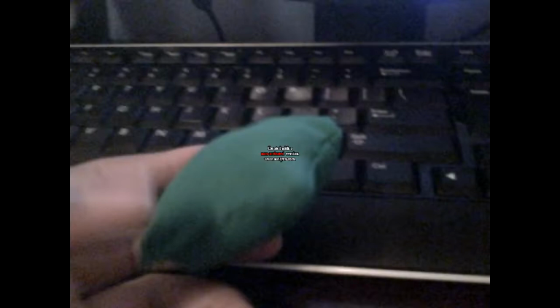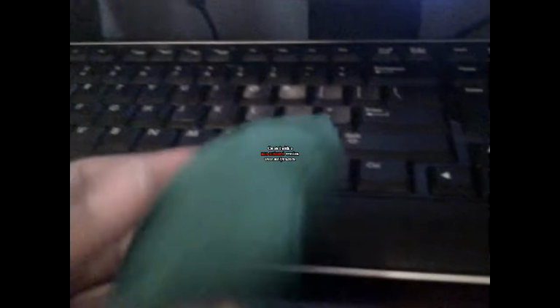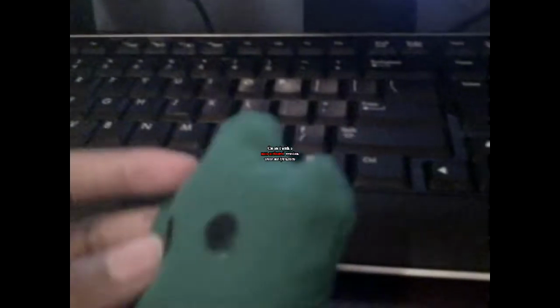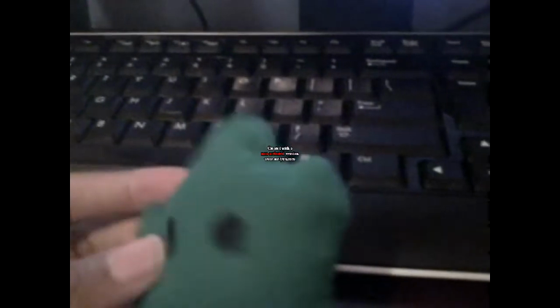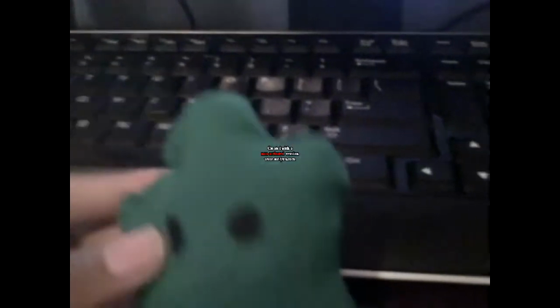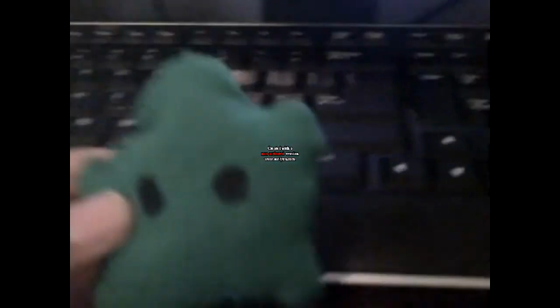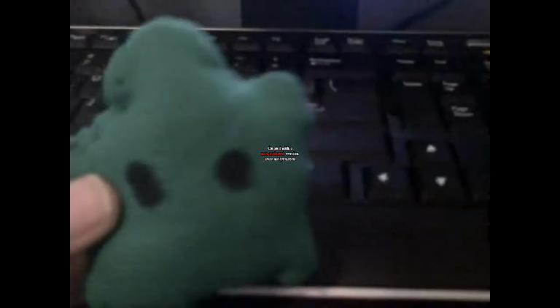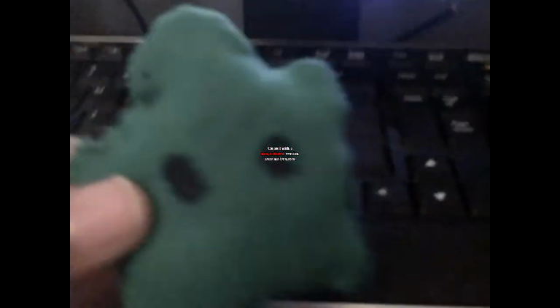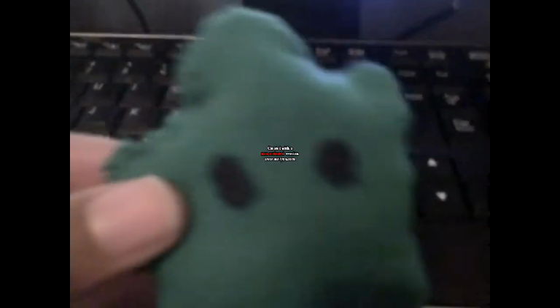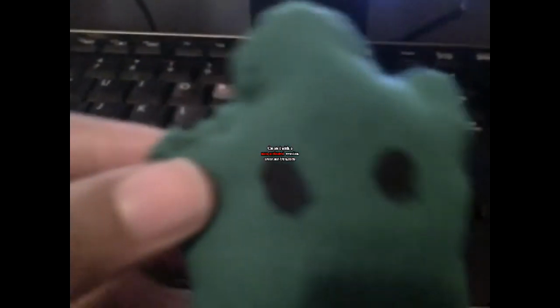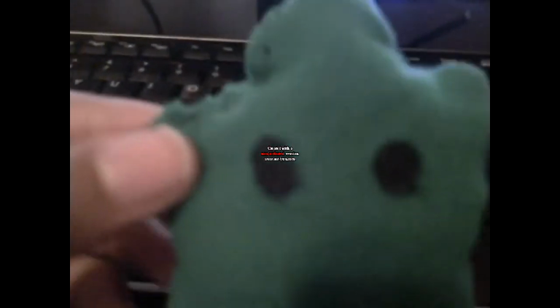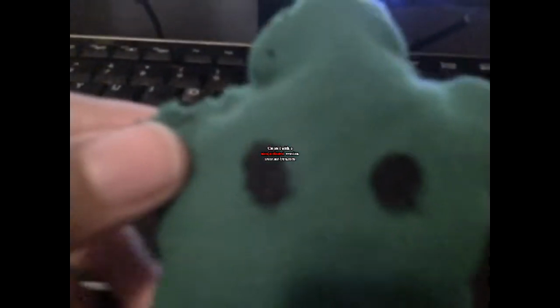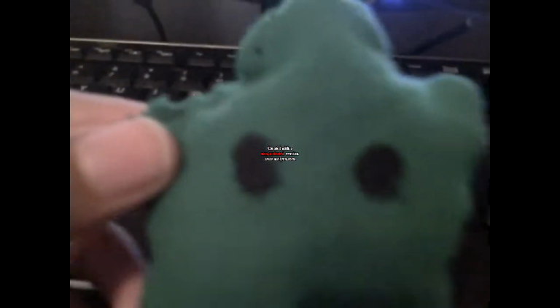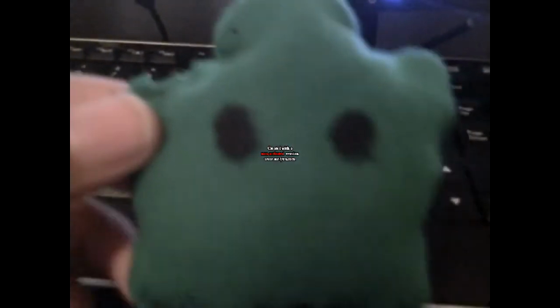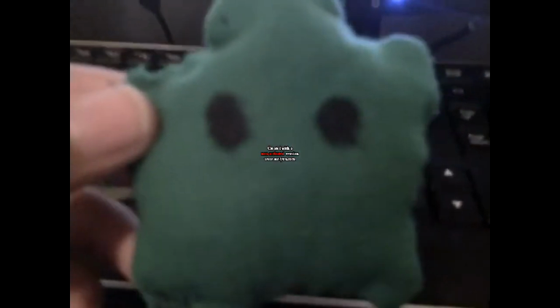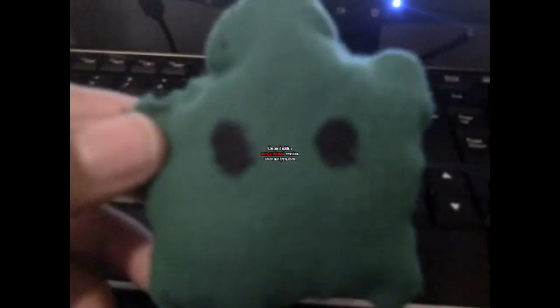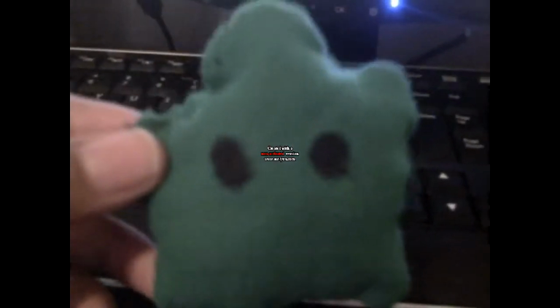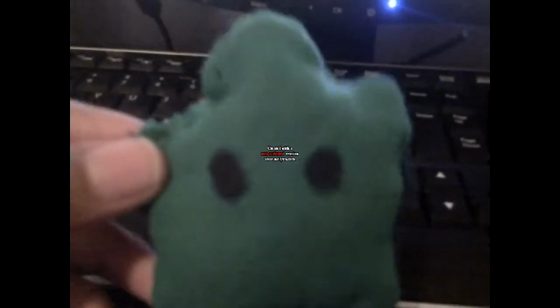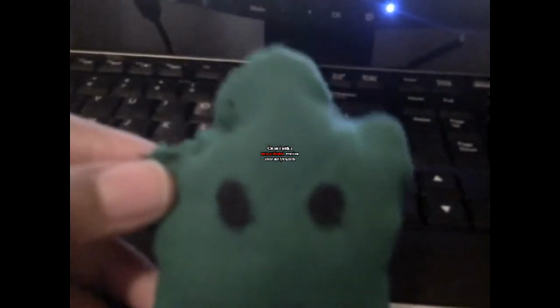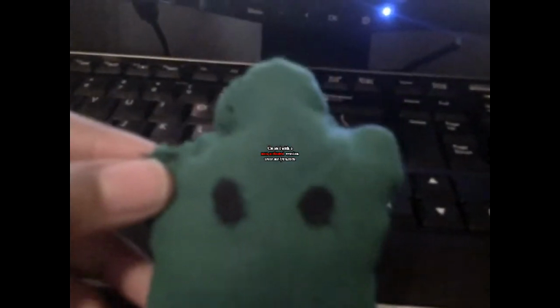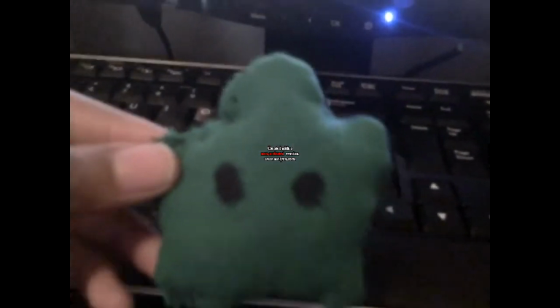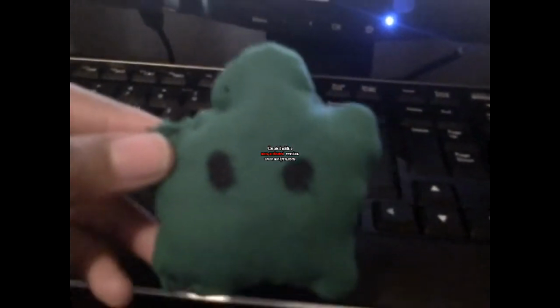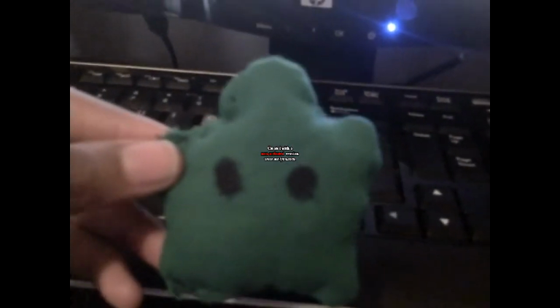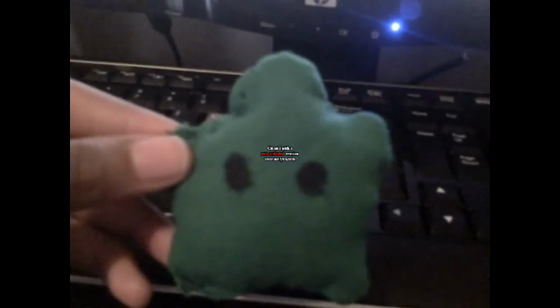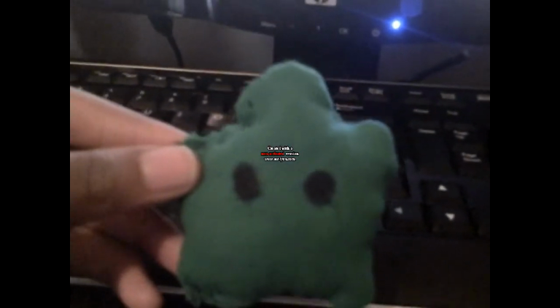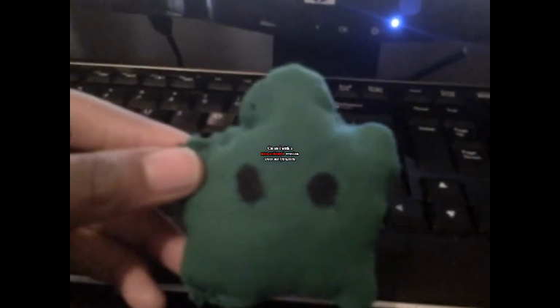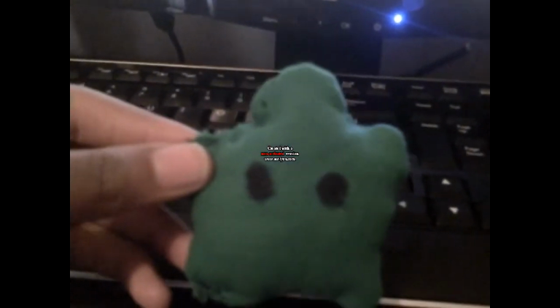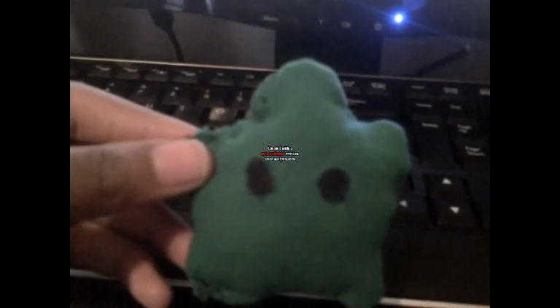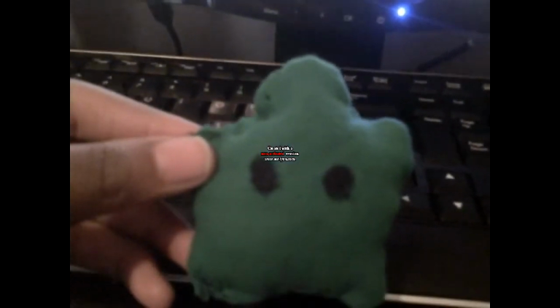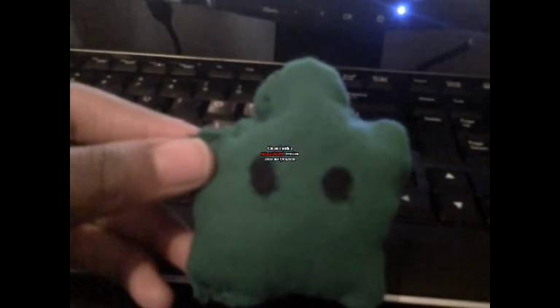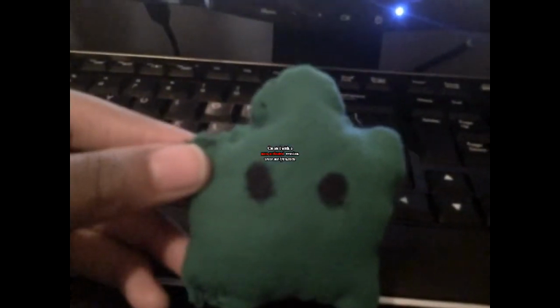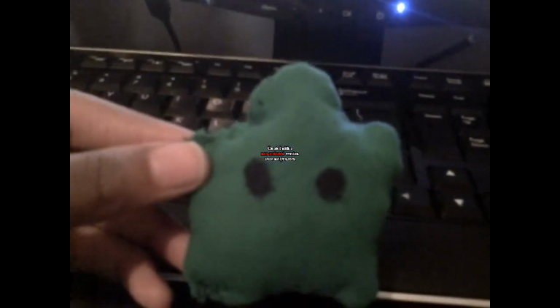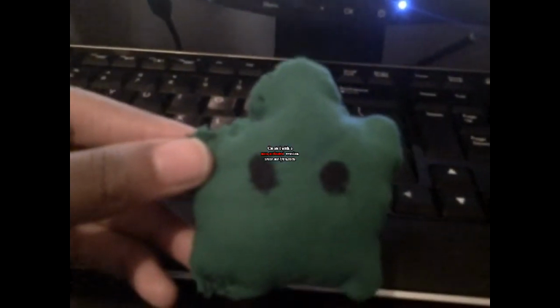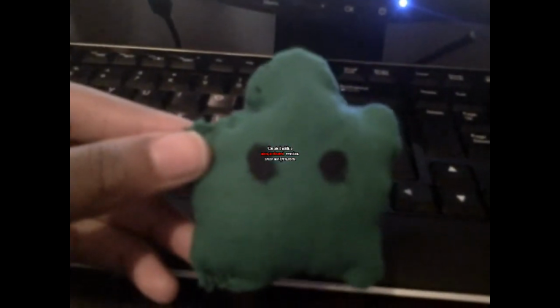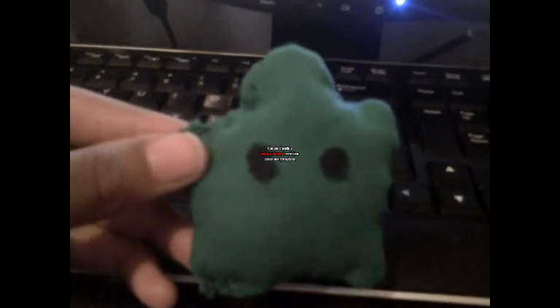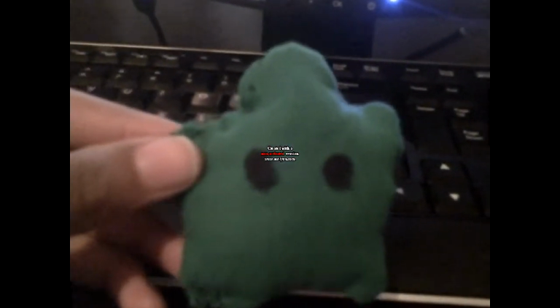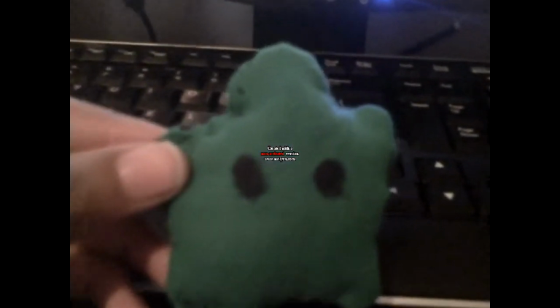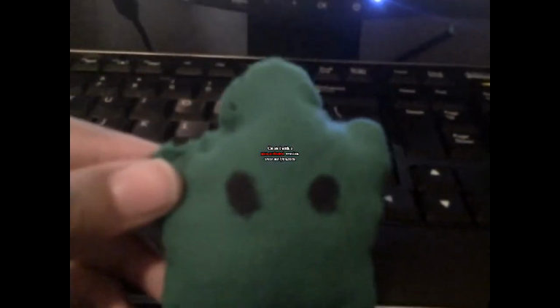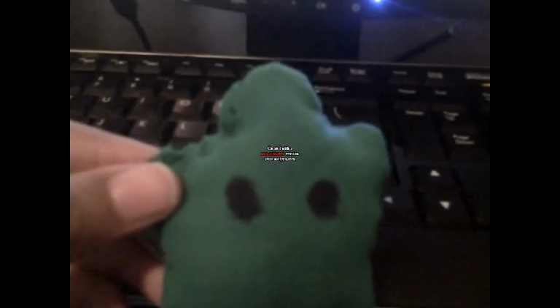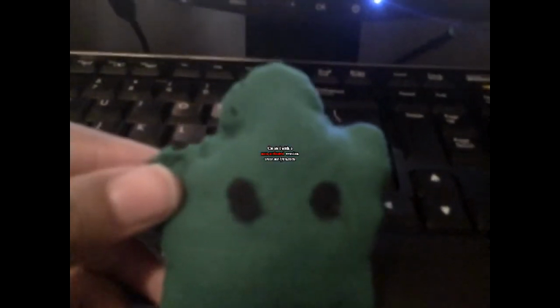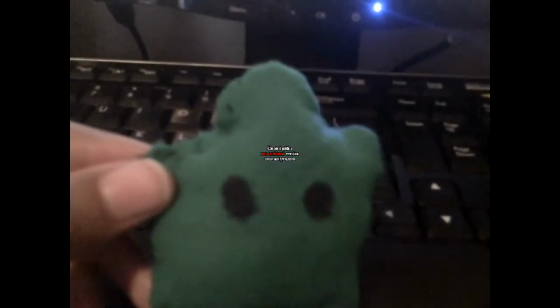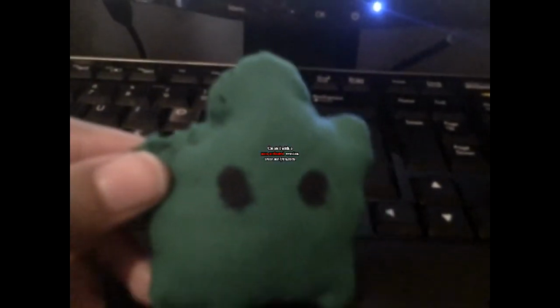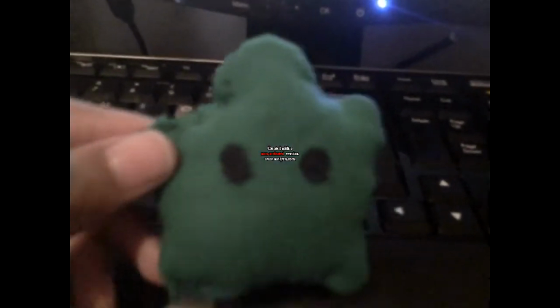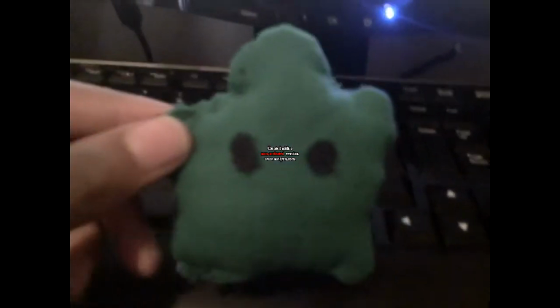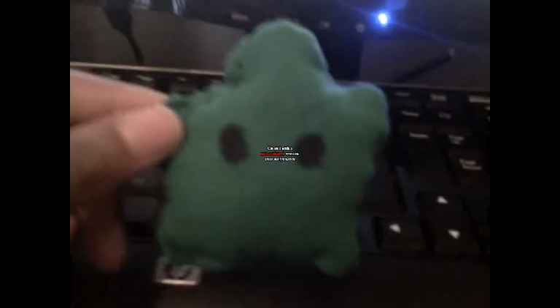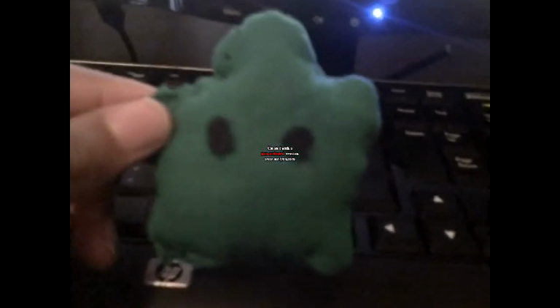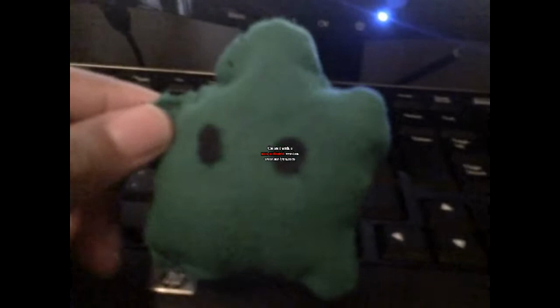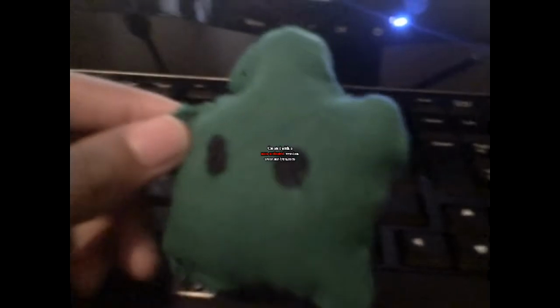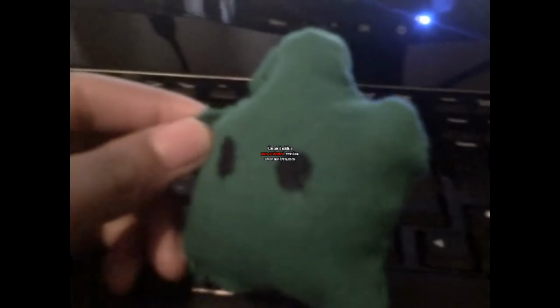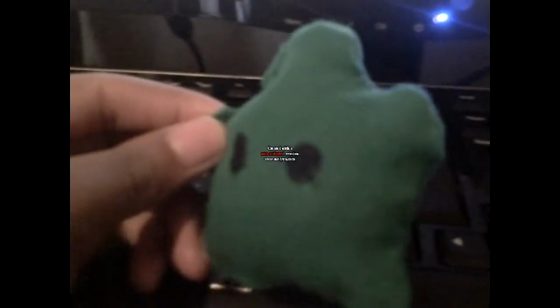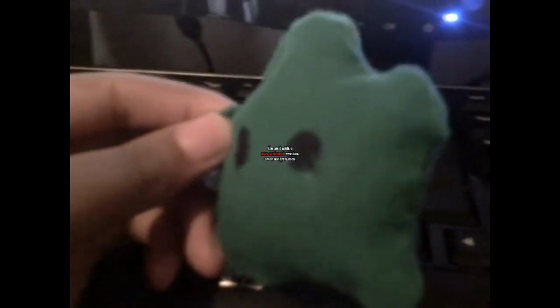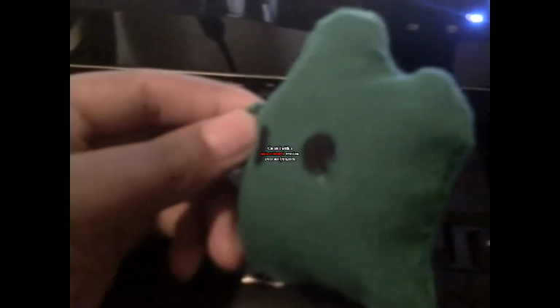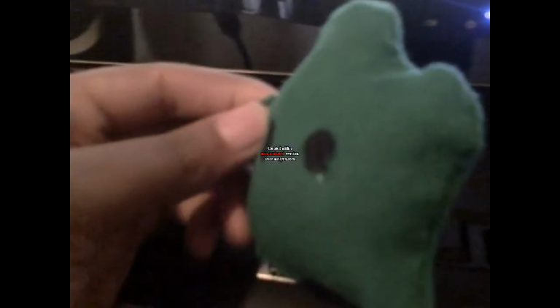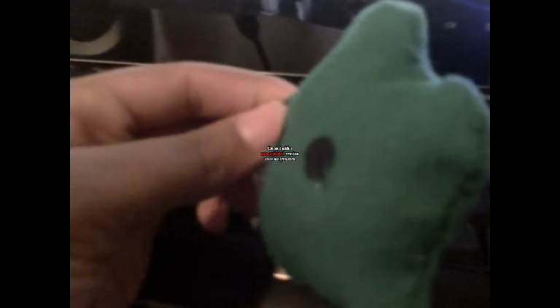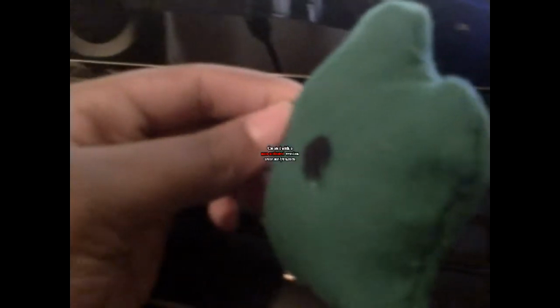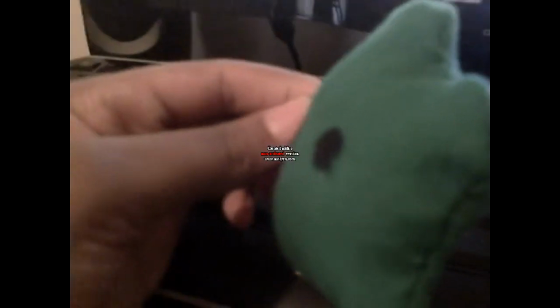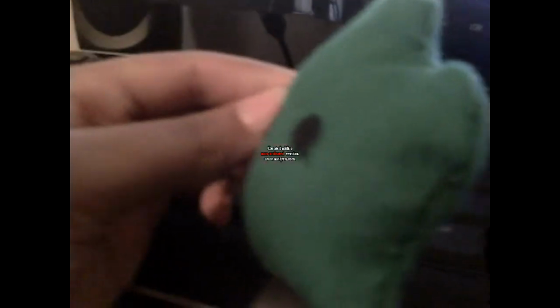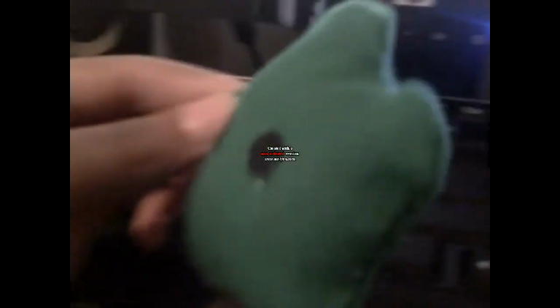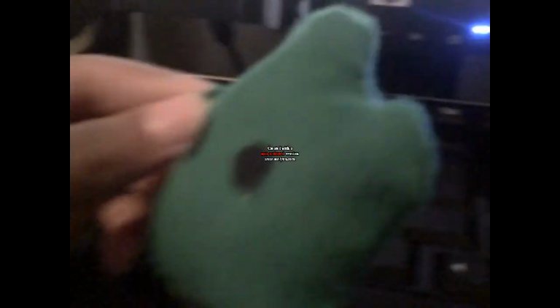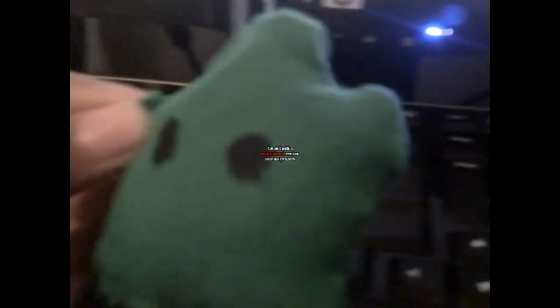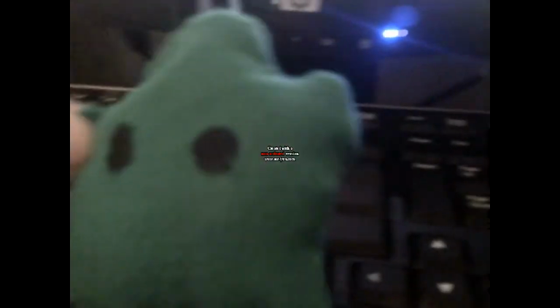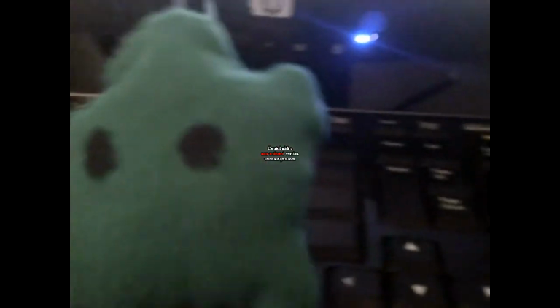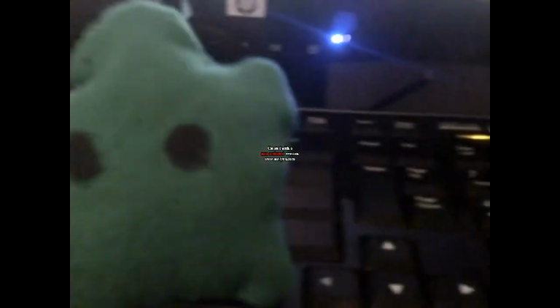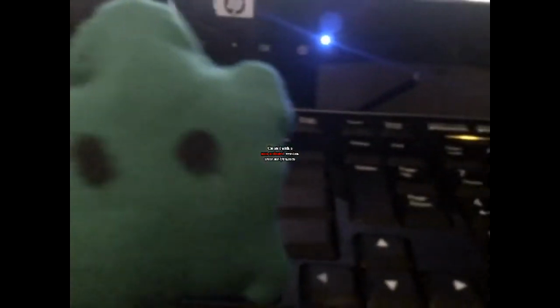Hey everyone, this is HazyKids, and I created a Luma plush. He's about two inches.